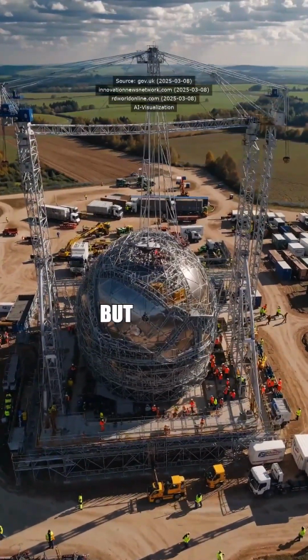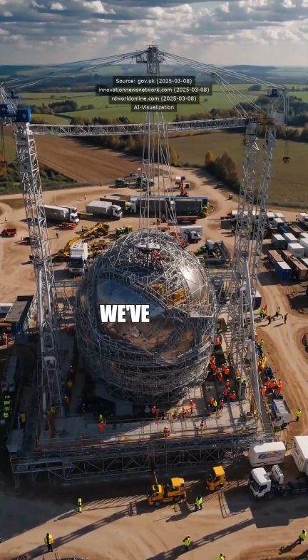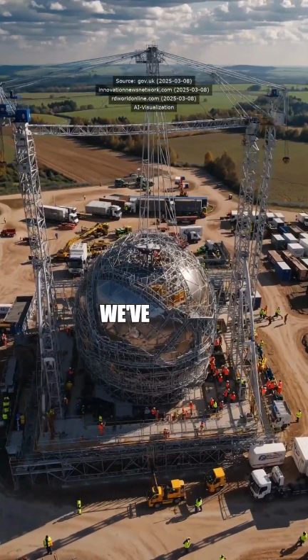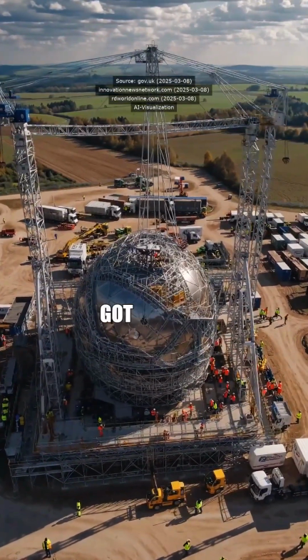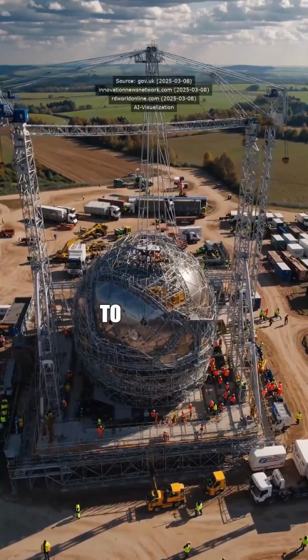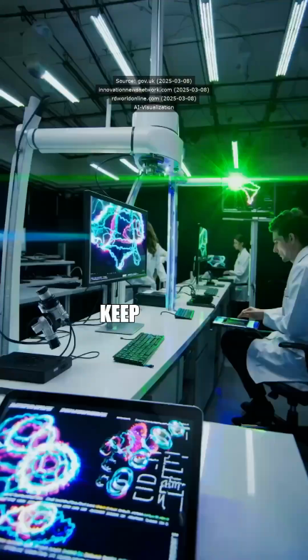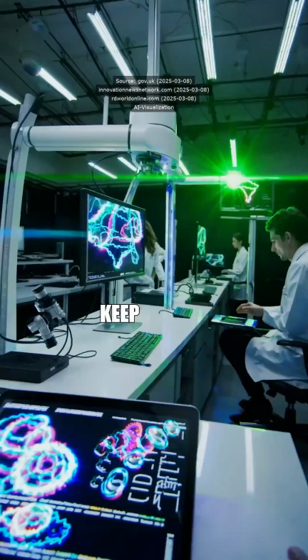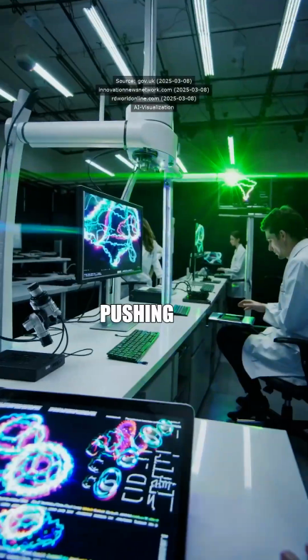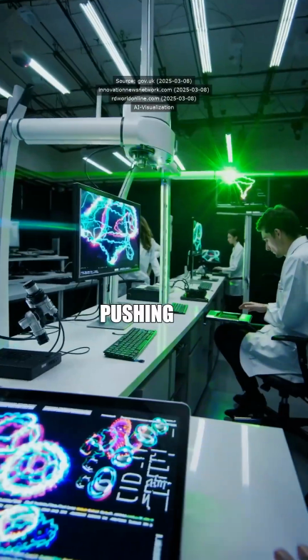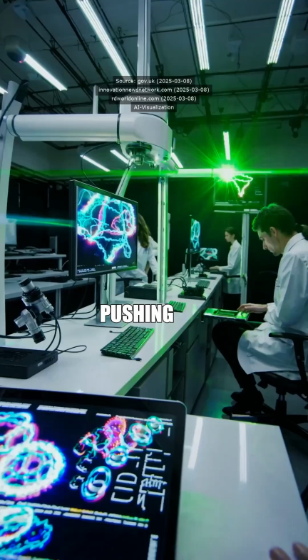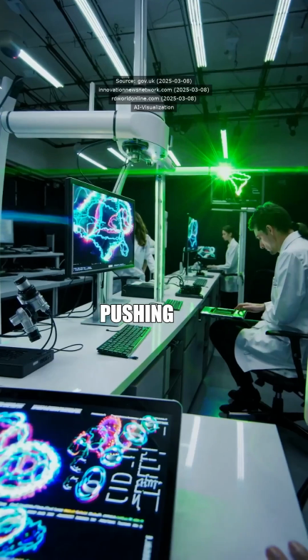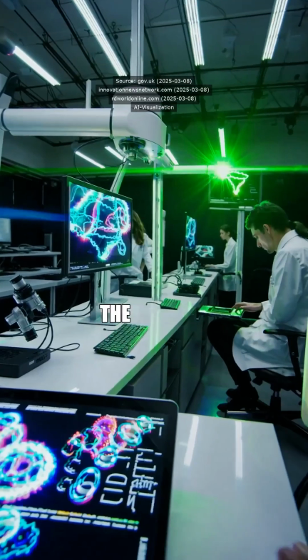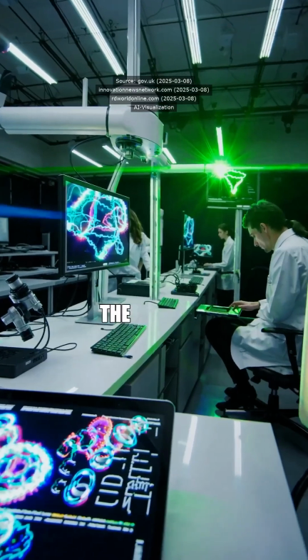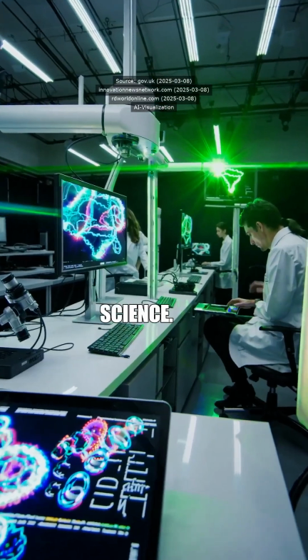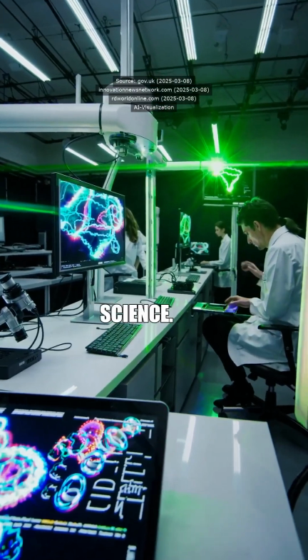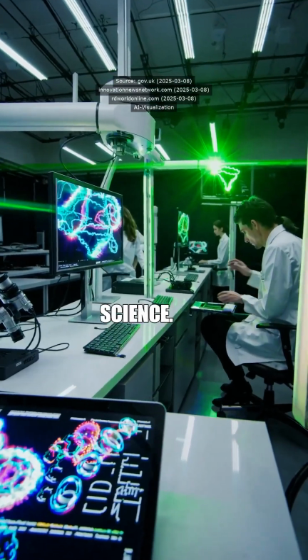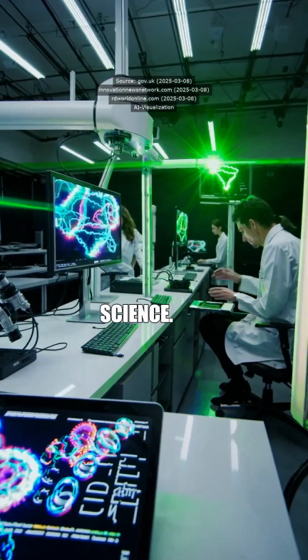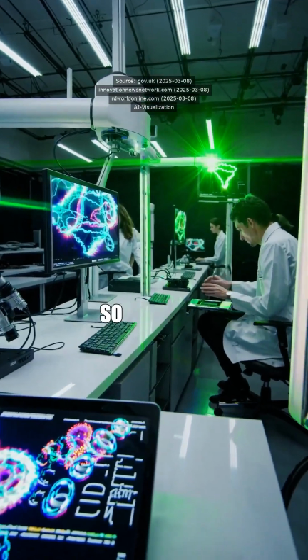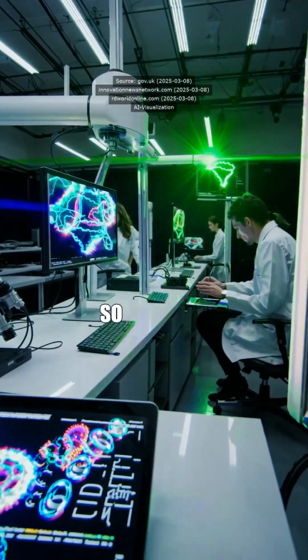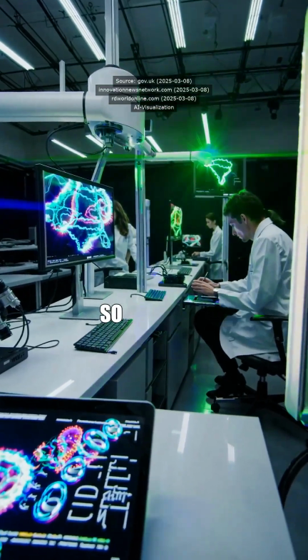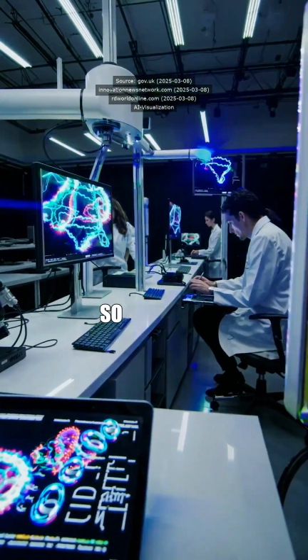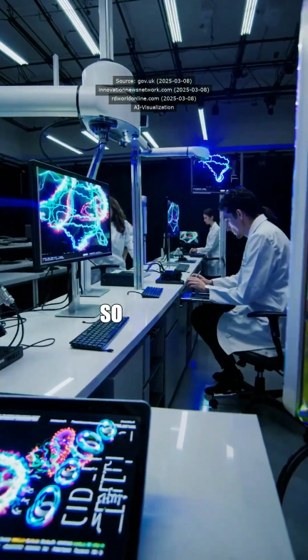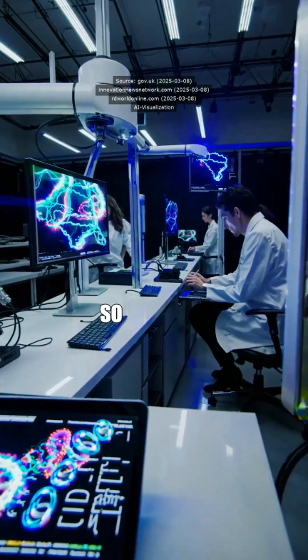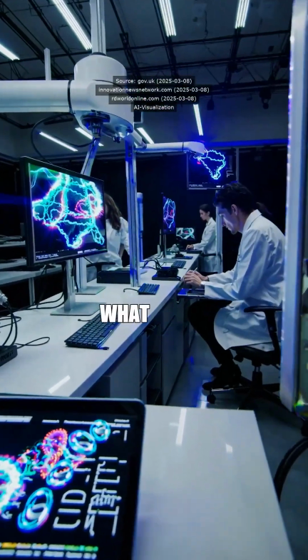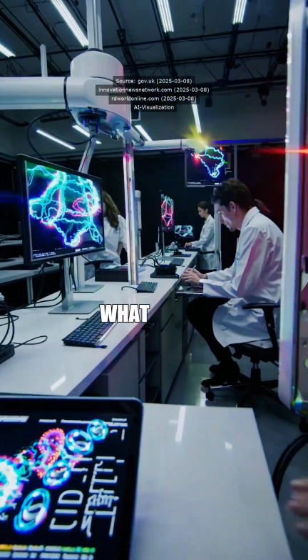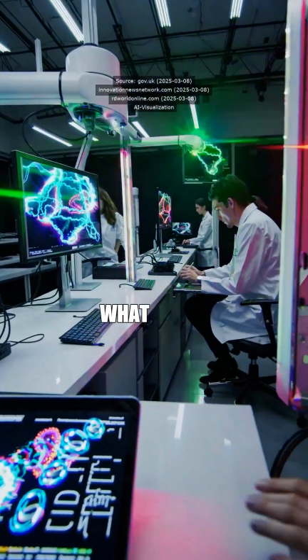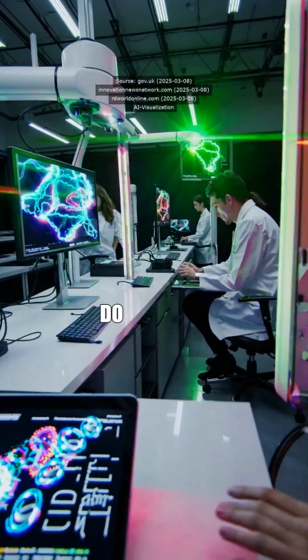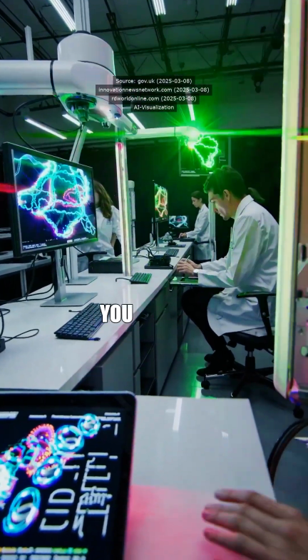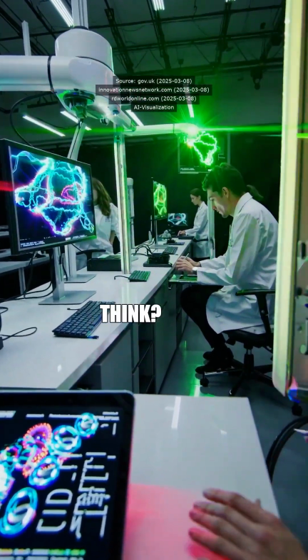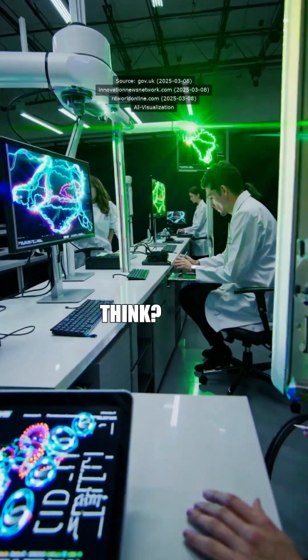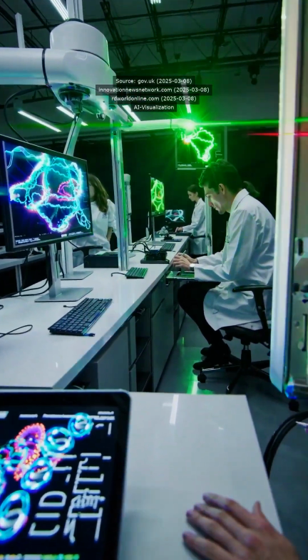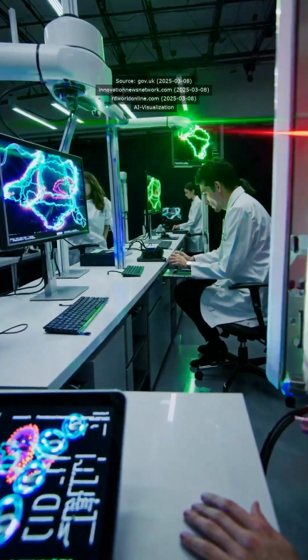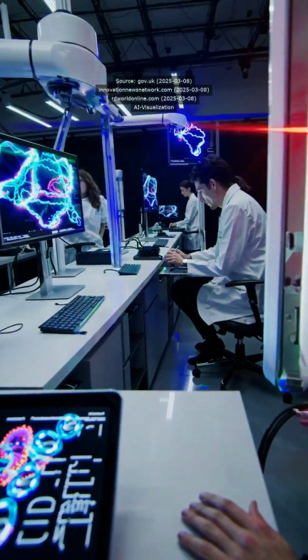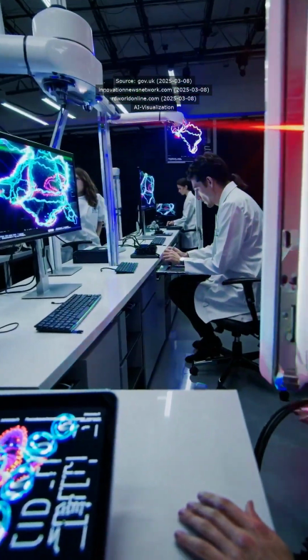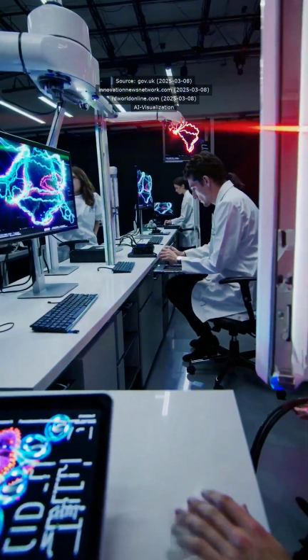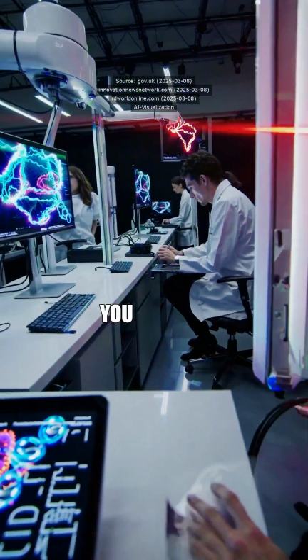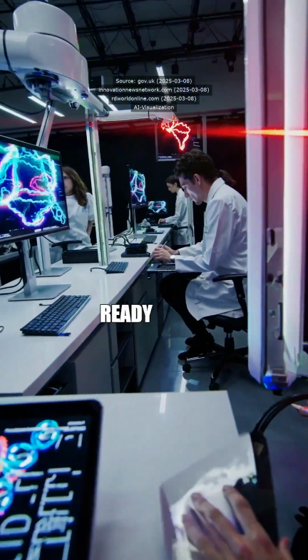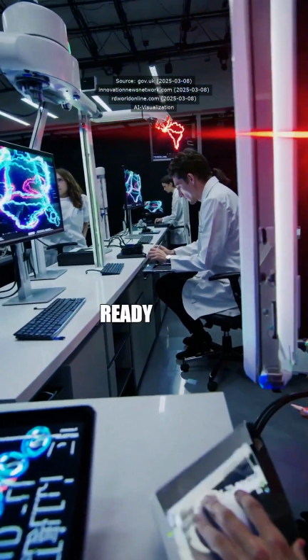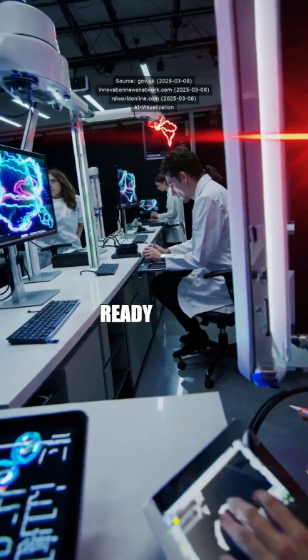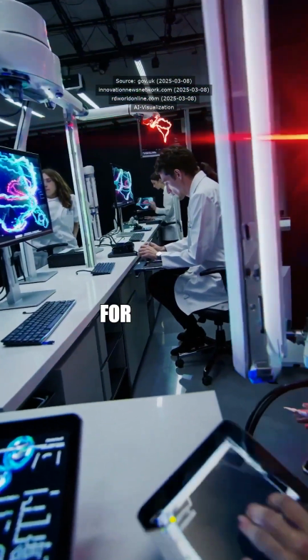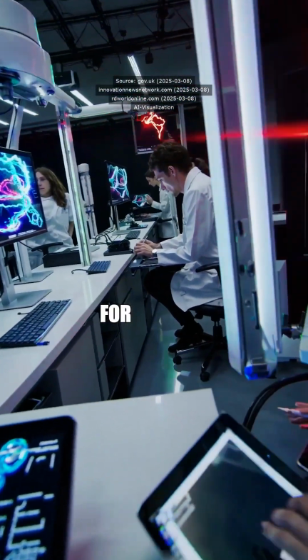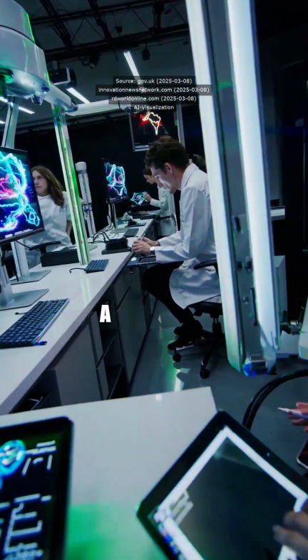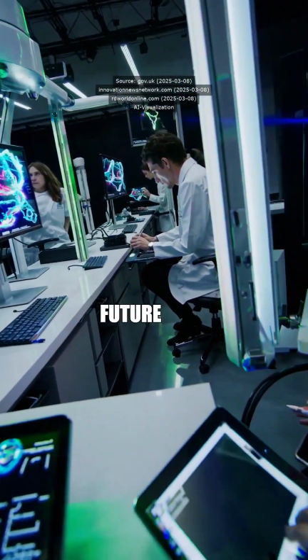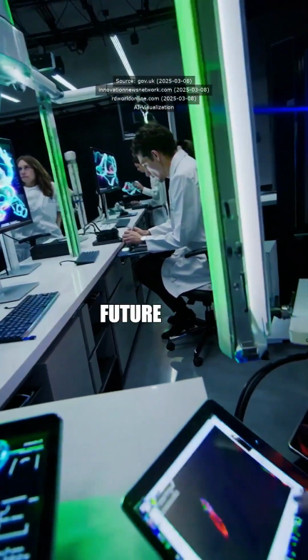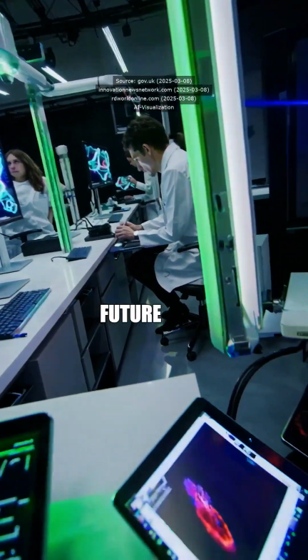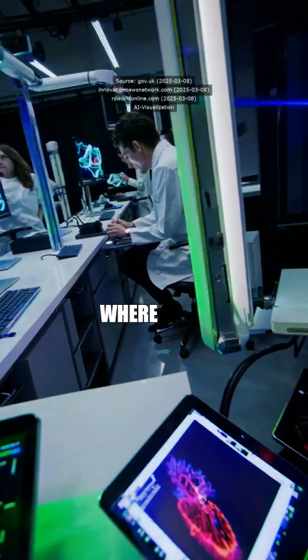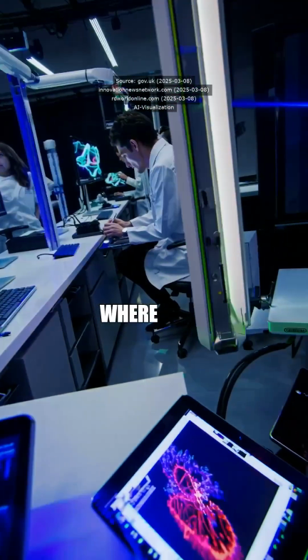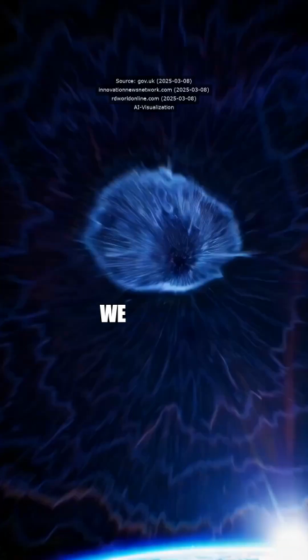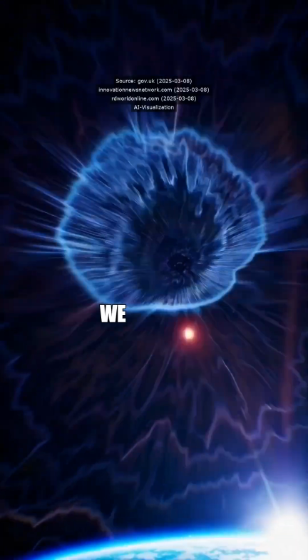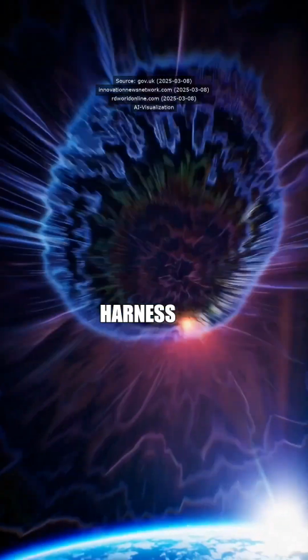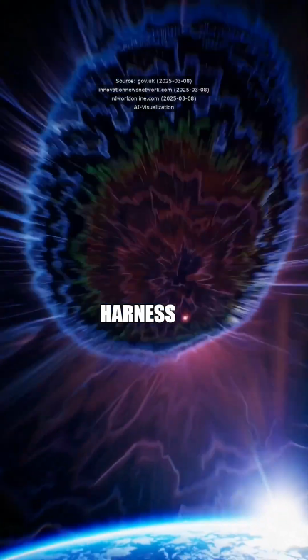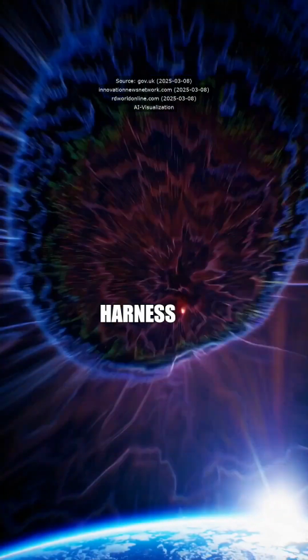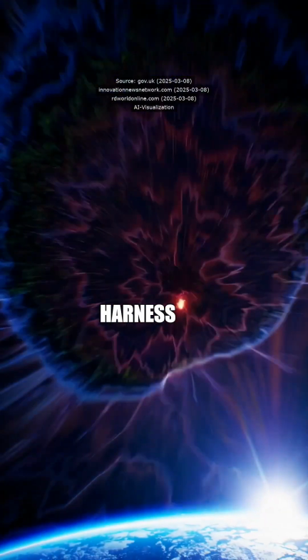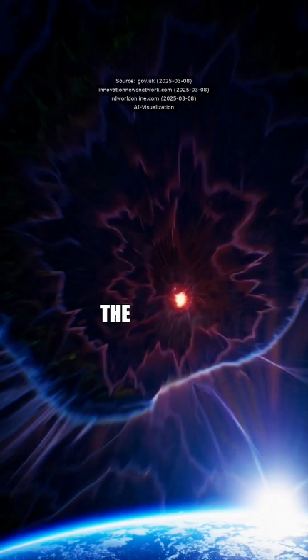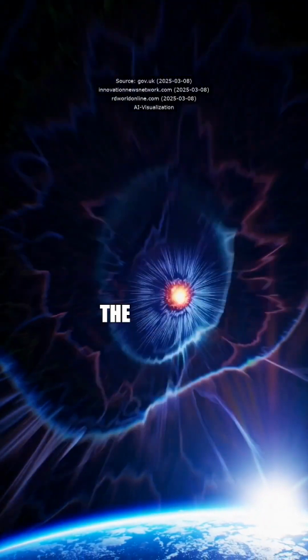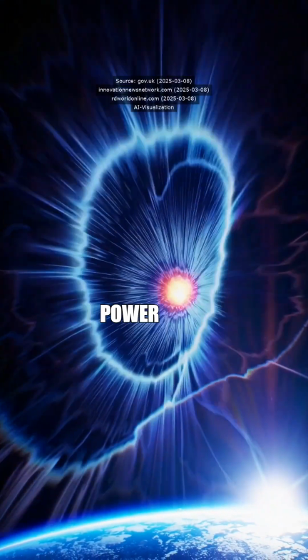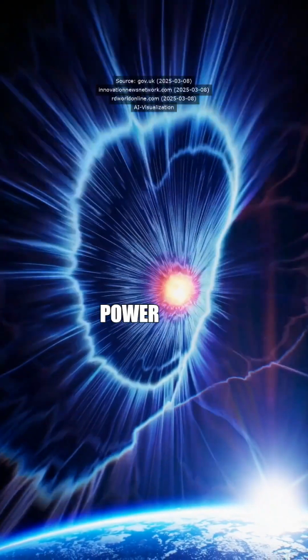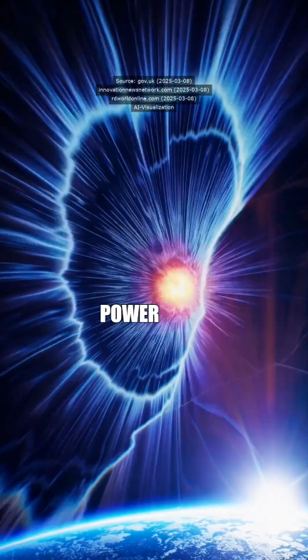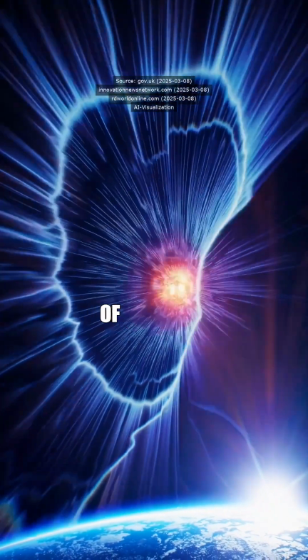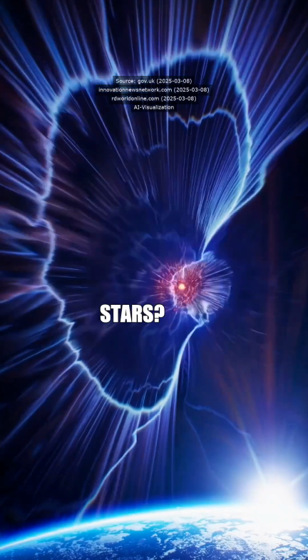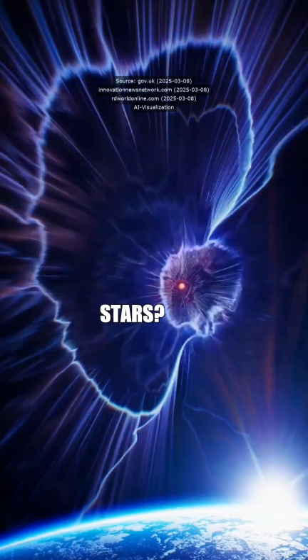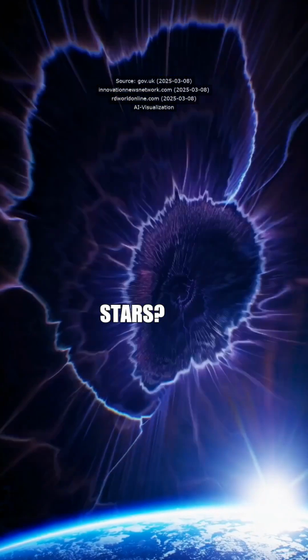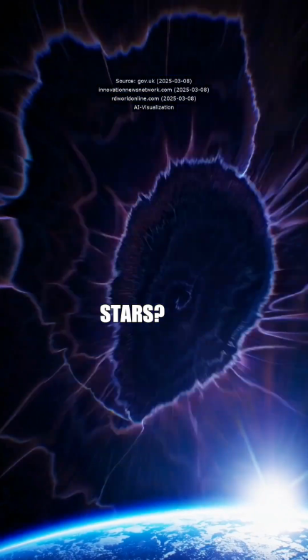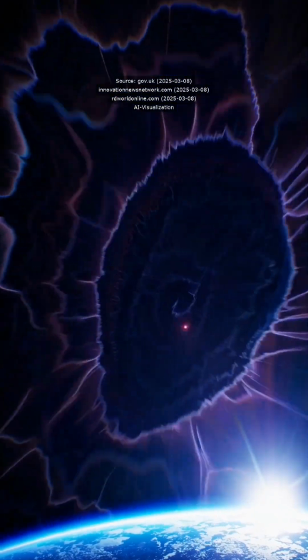But we've got to keep pushing the science. Are you ready for a future where we harness the power of stars?